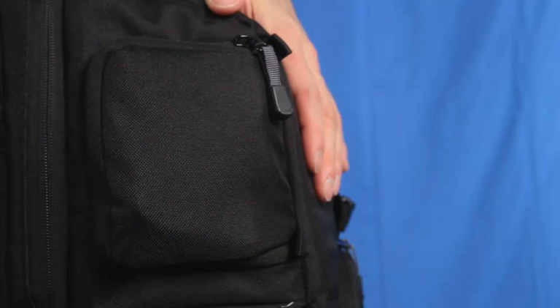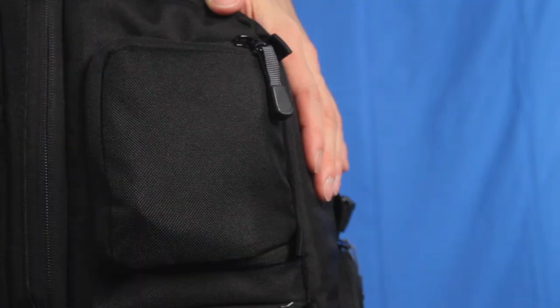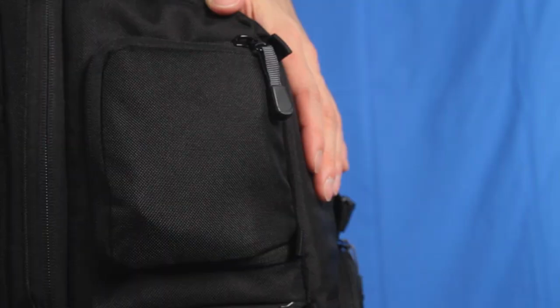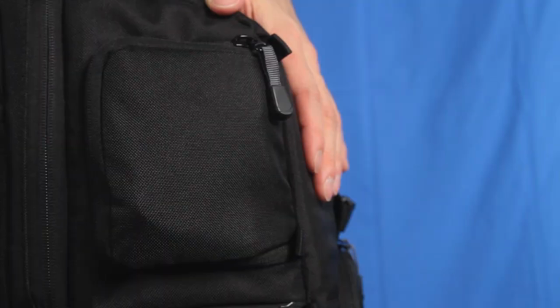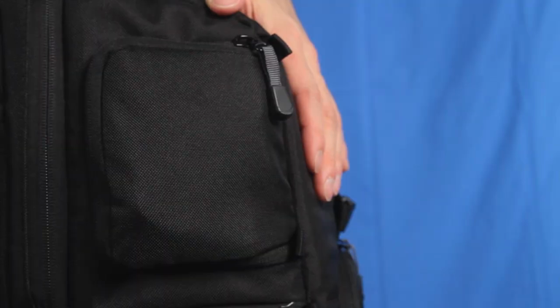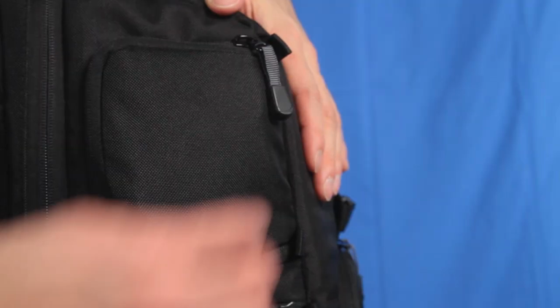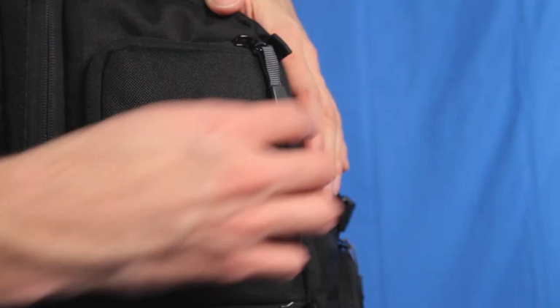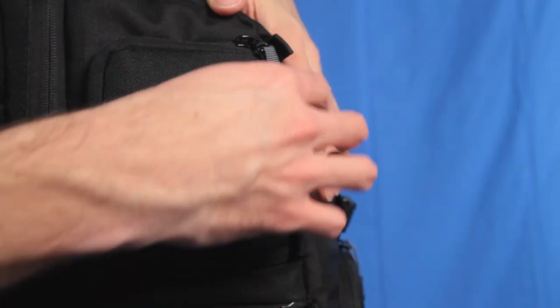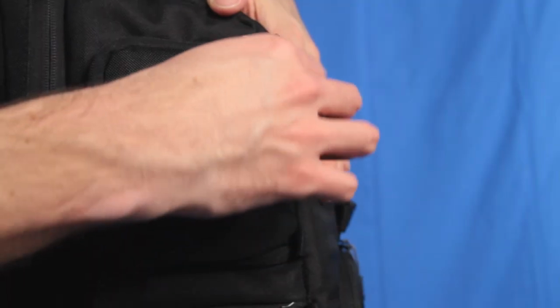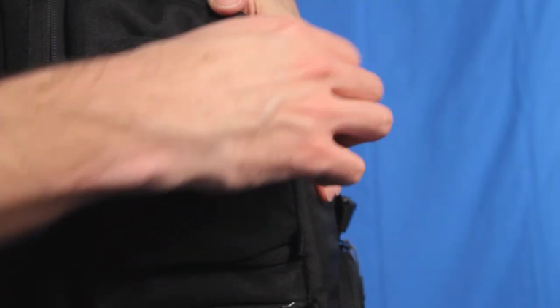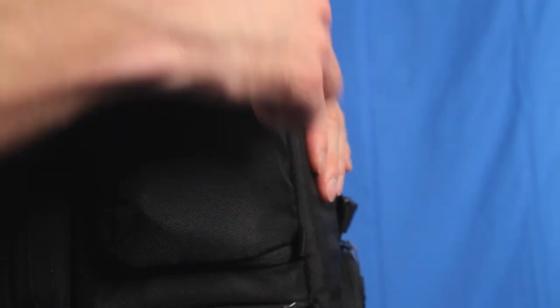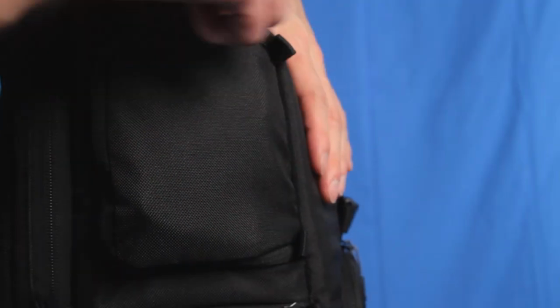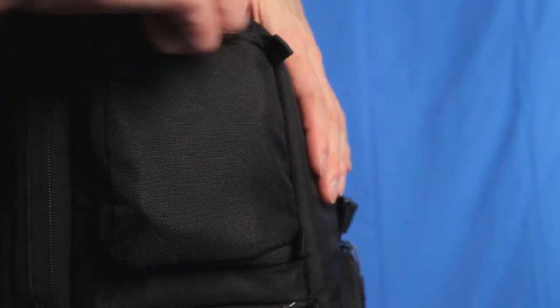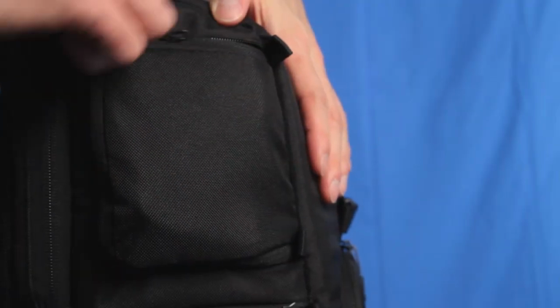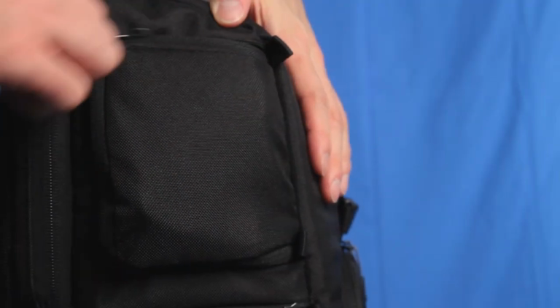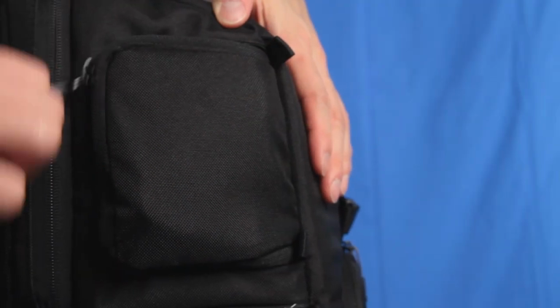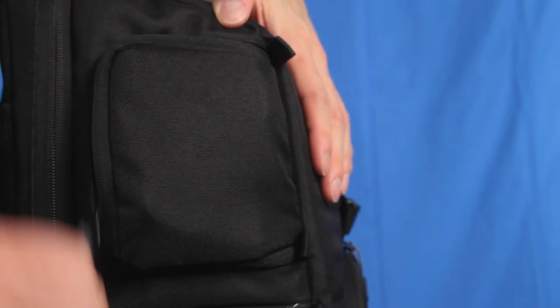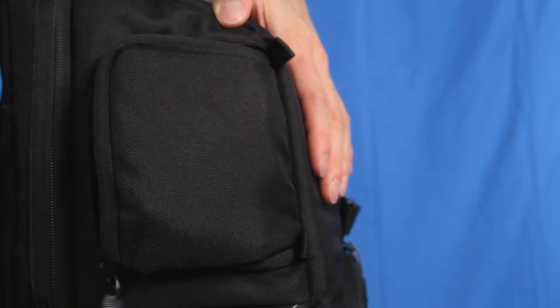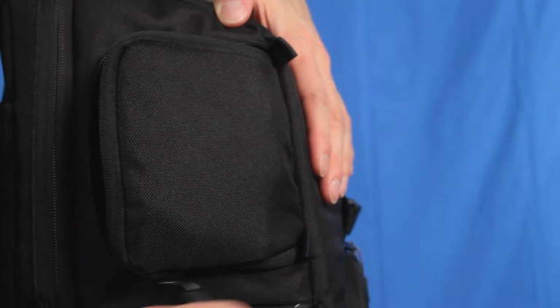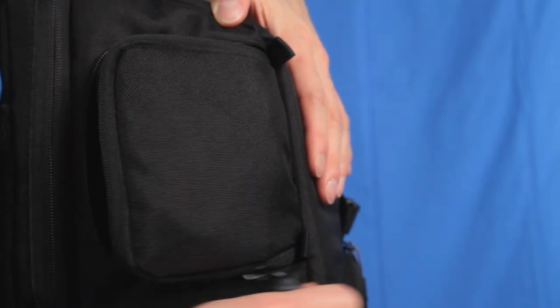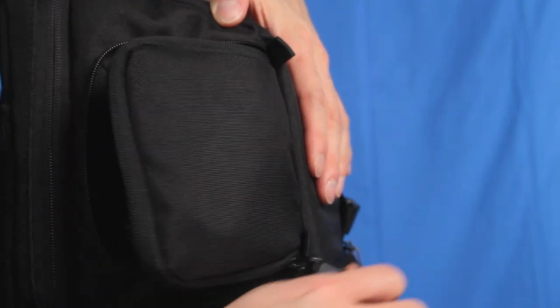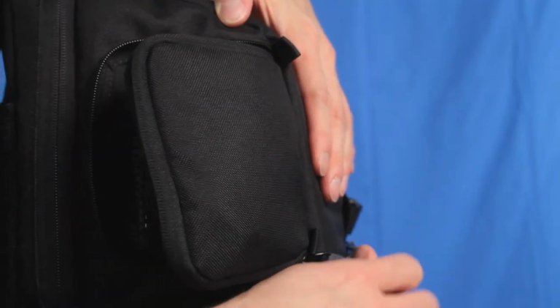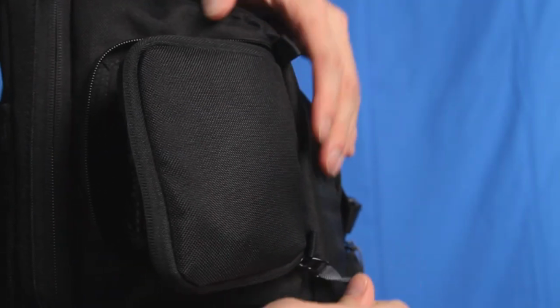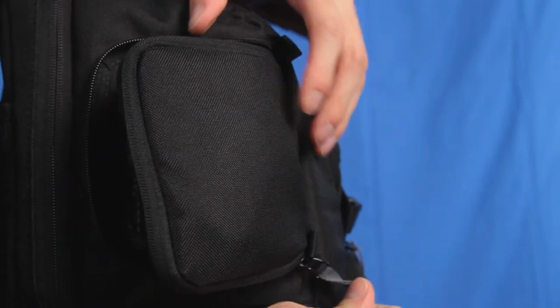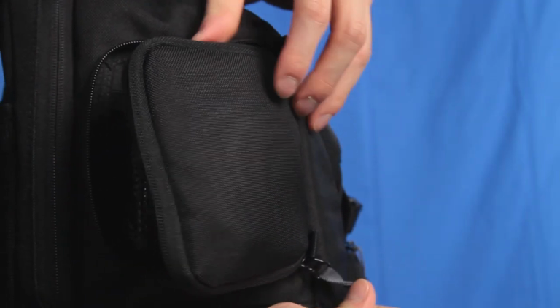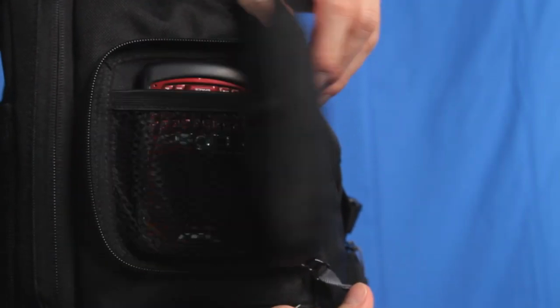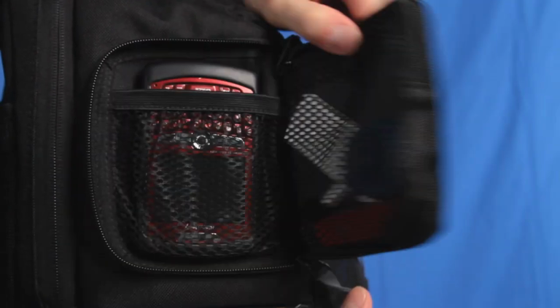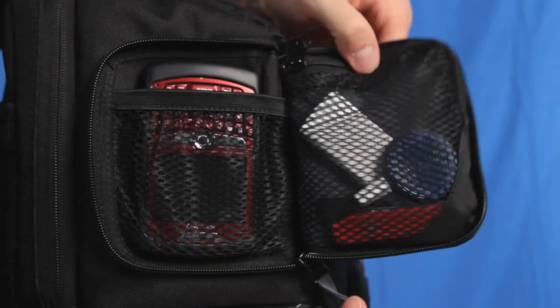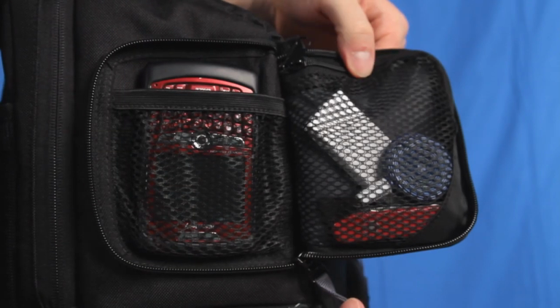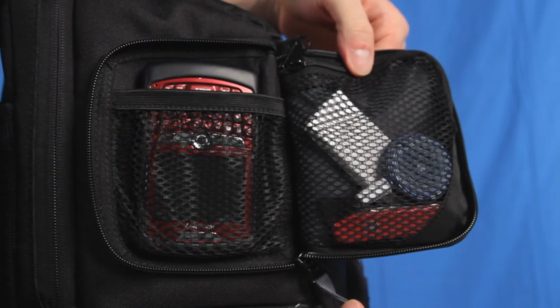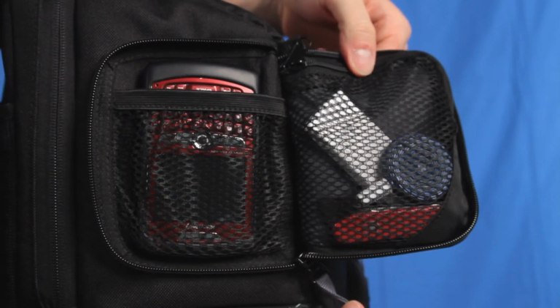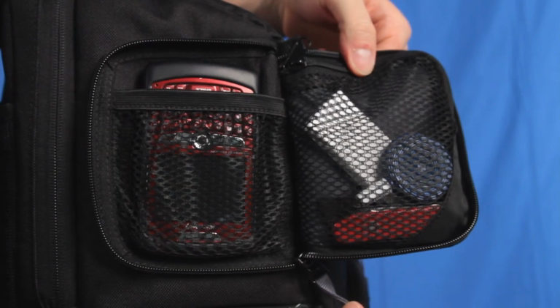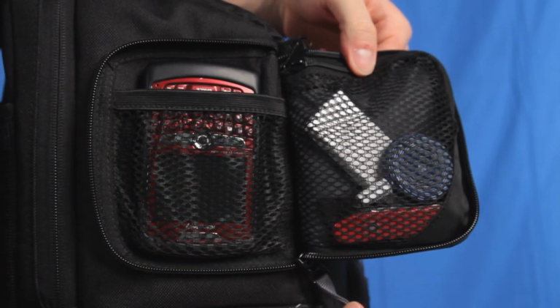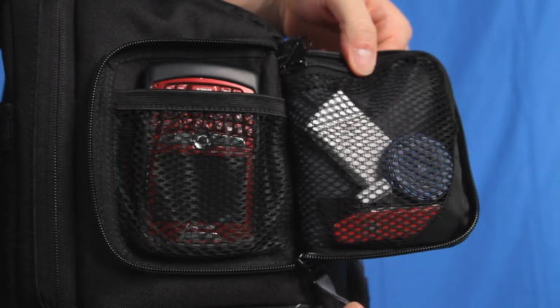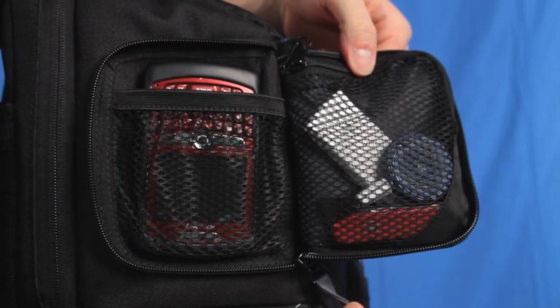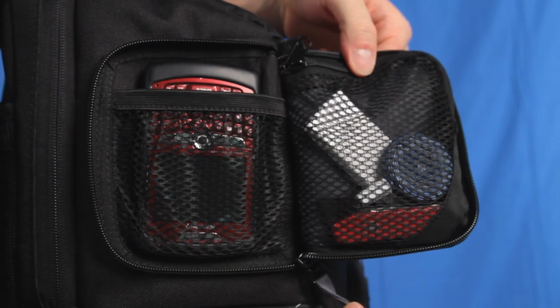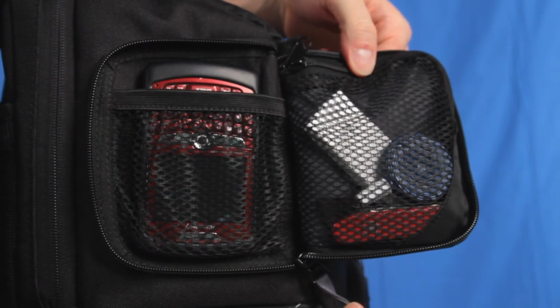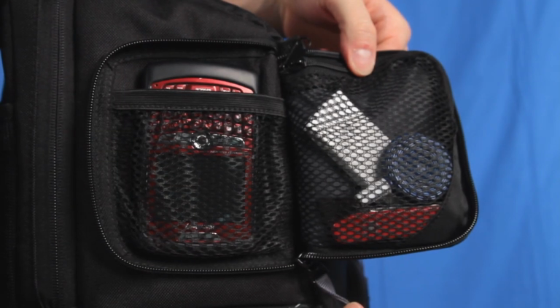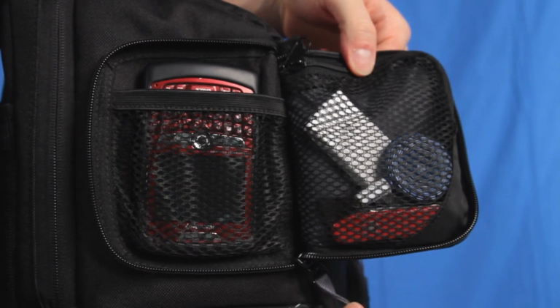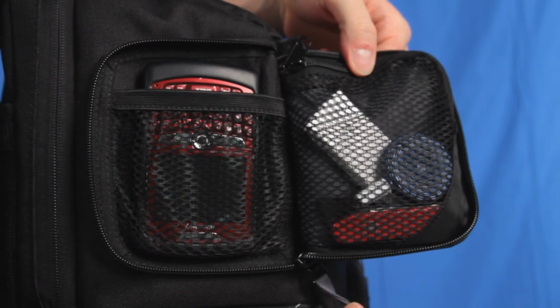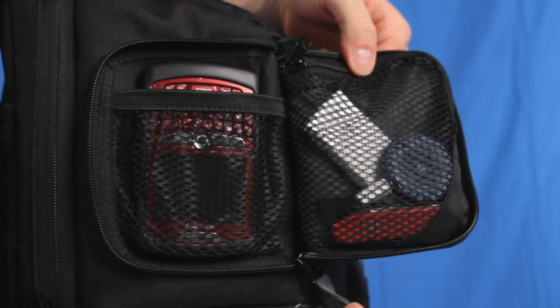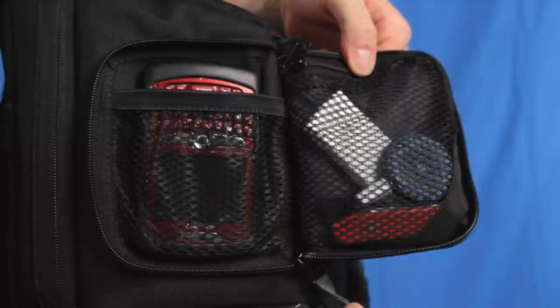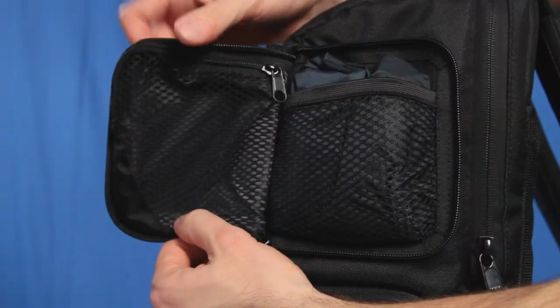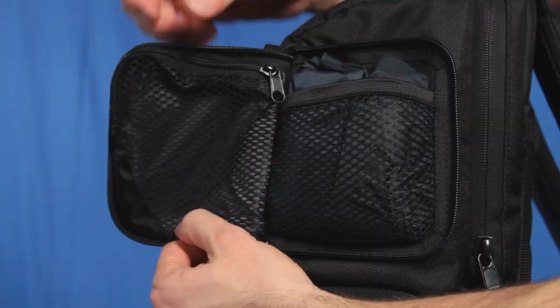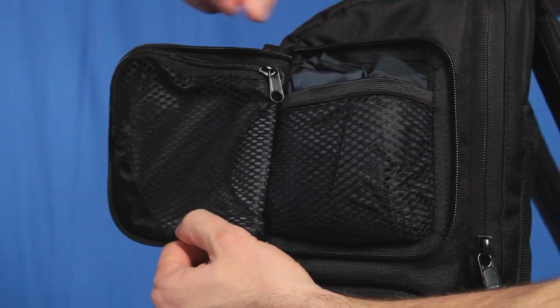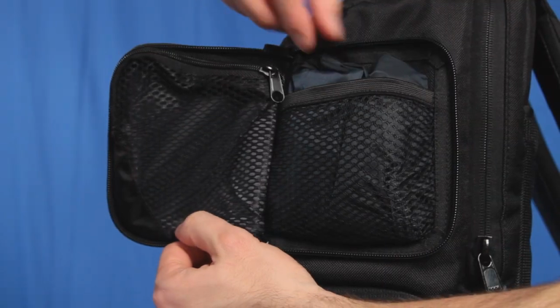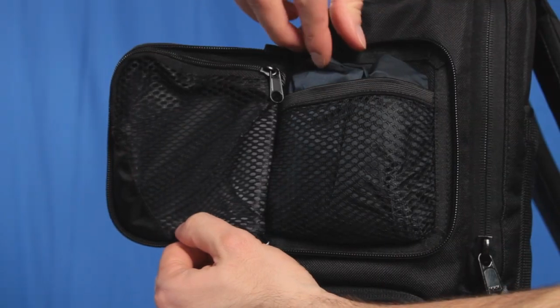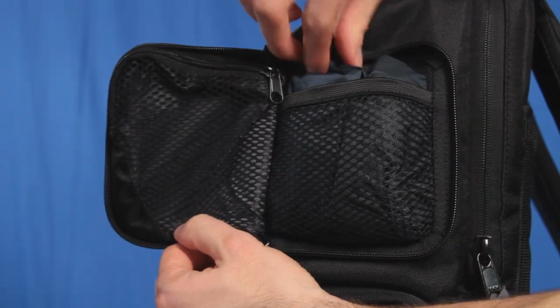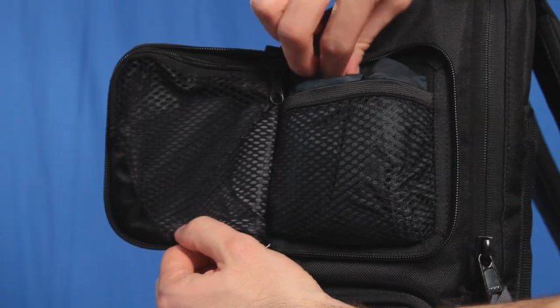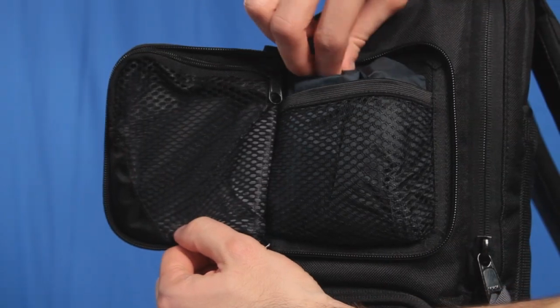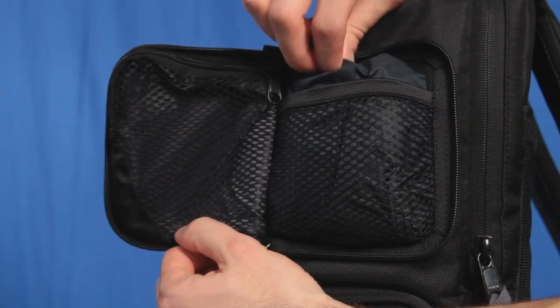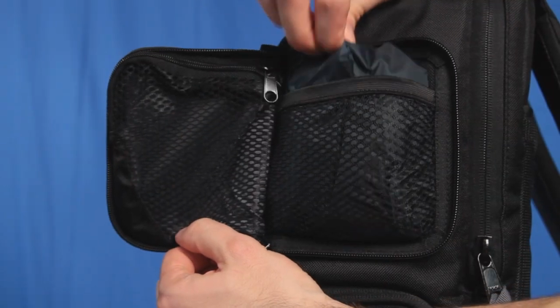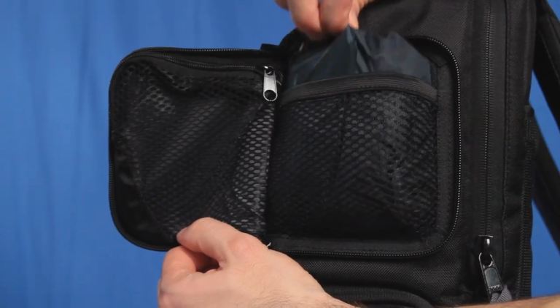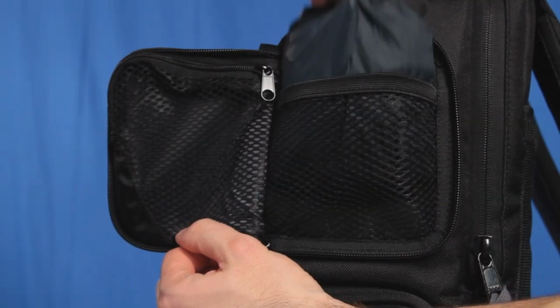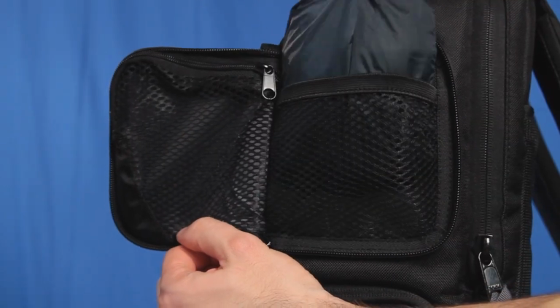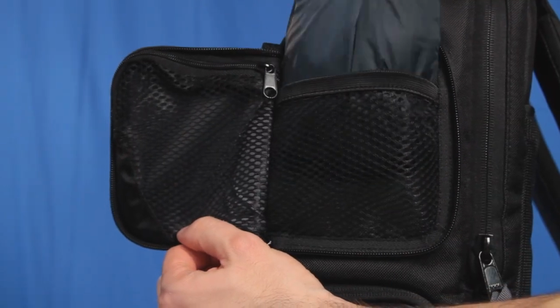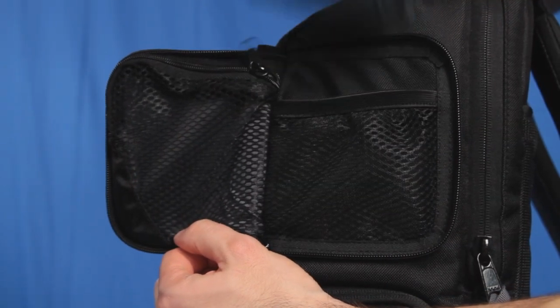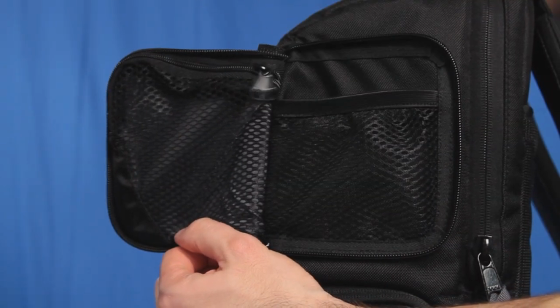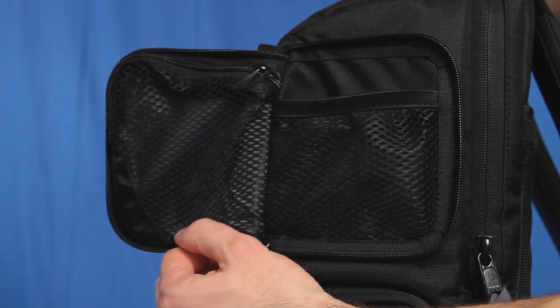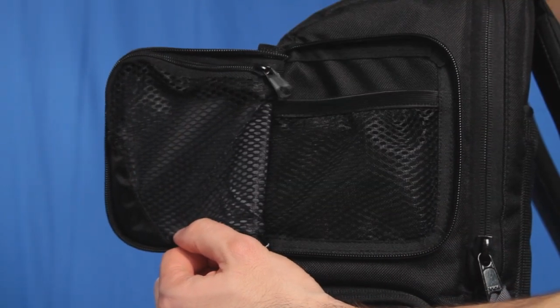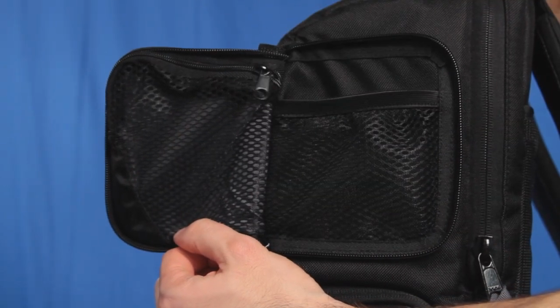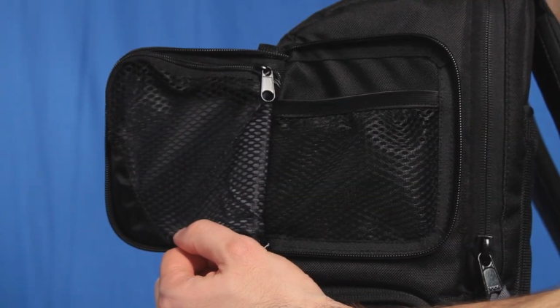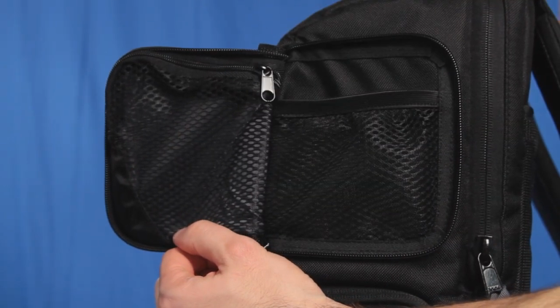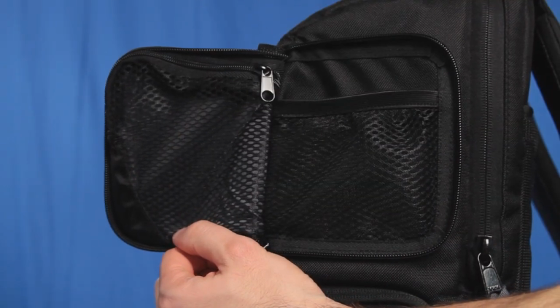Both sides feature pockets for quick access to things like a phone, iPod and other items. The pocket on the right contains a removable rain cover.